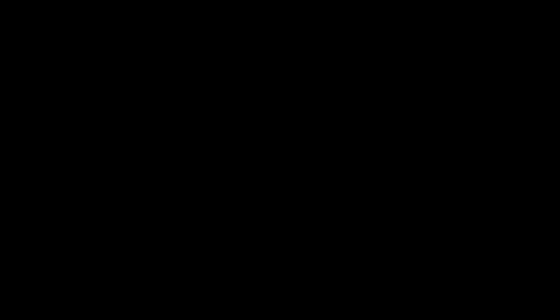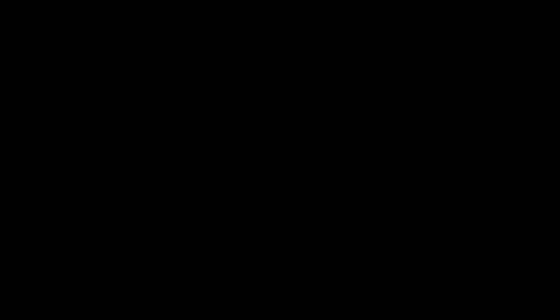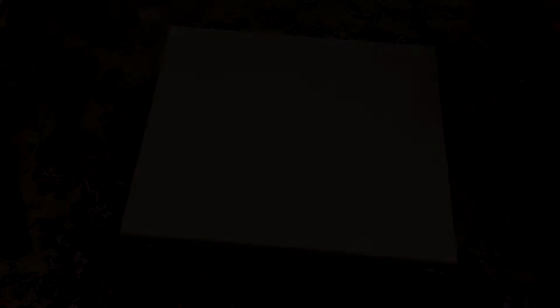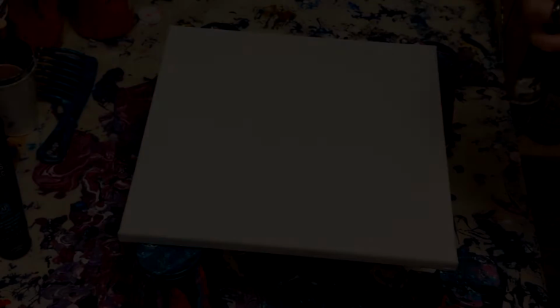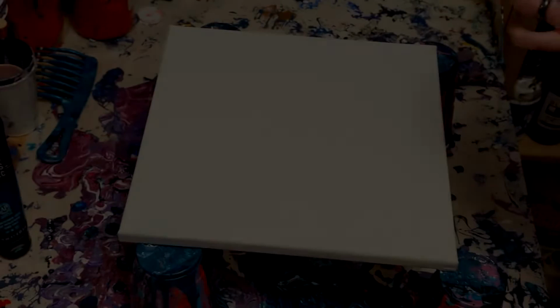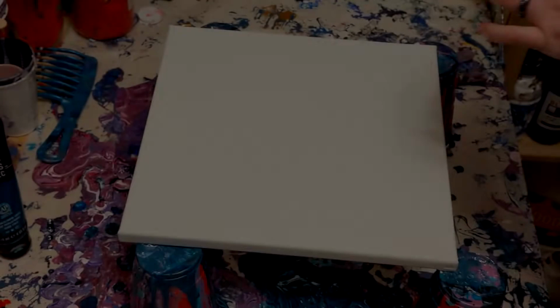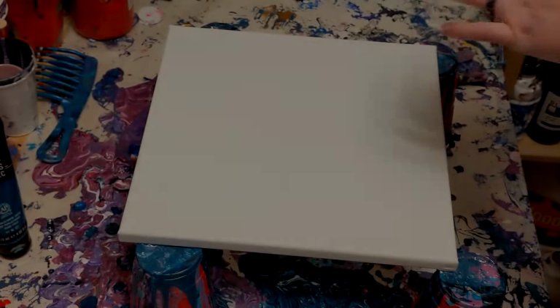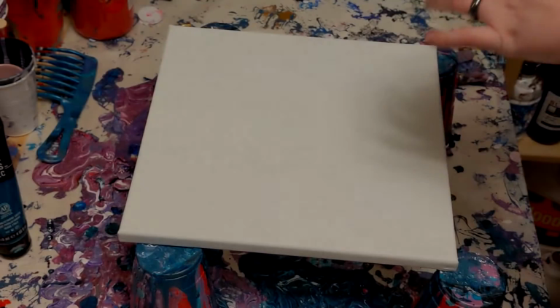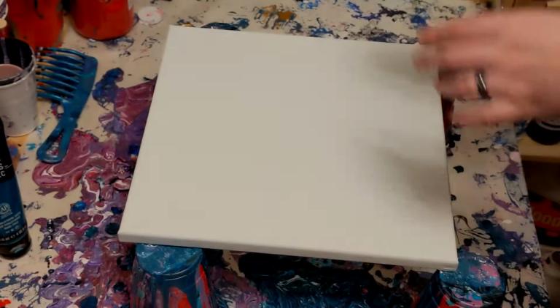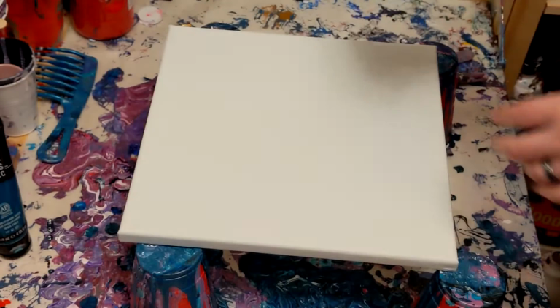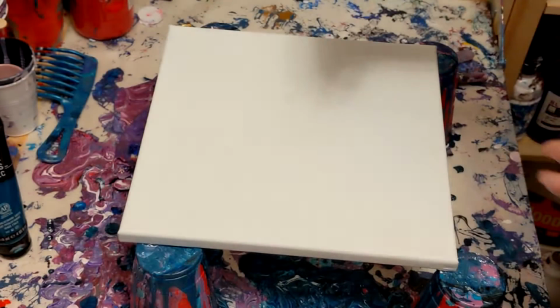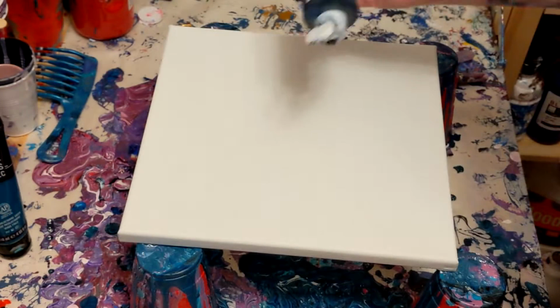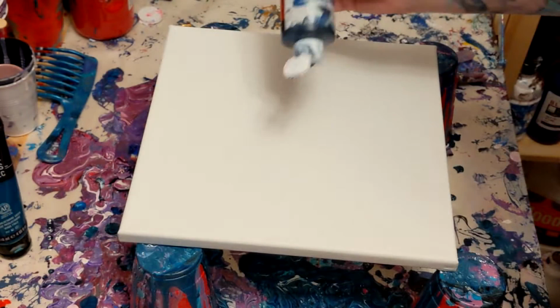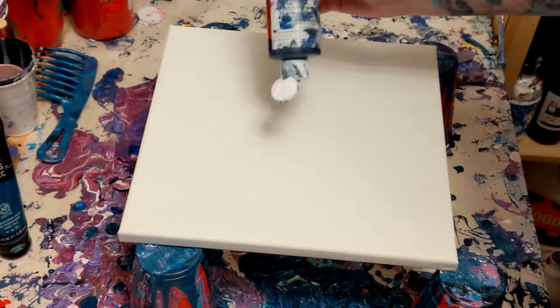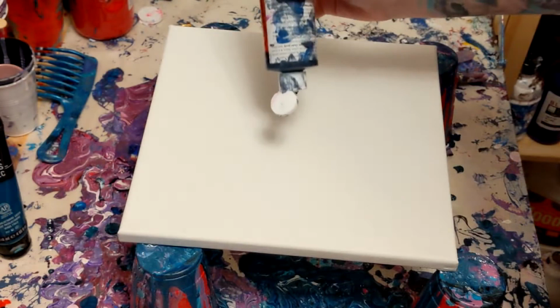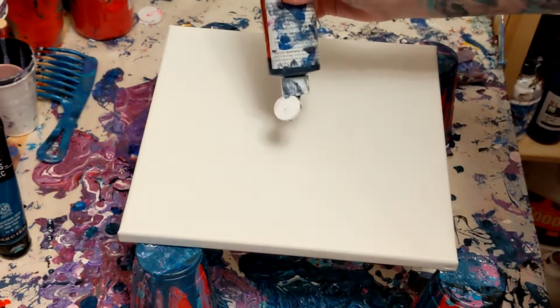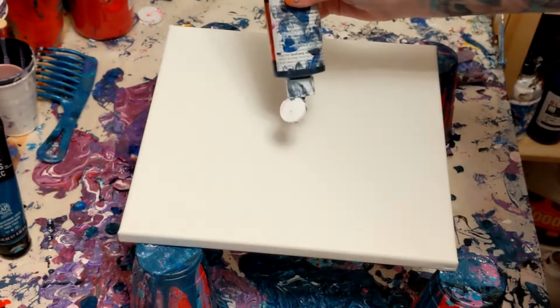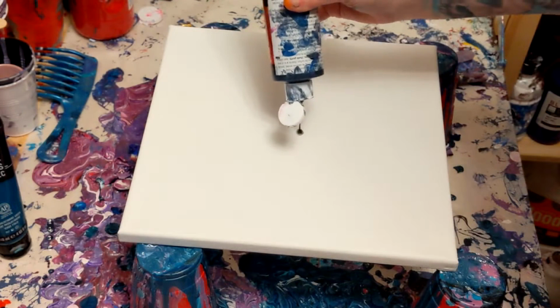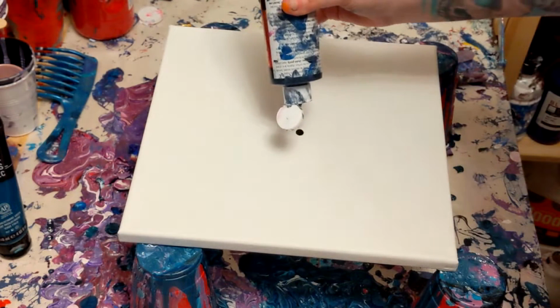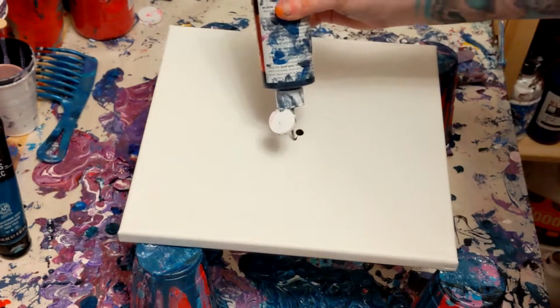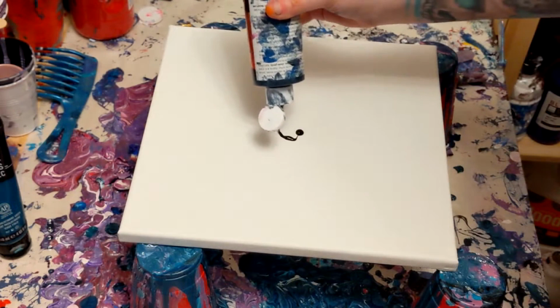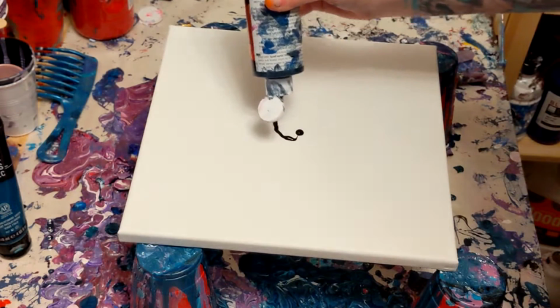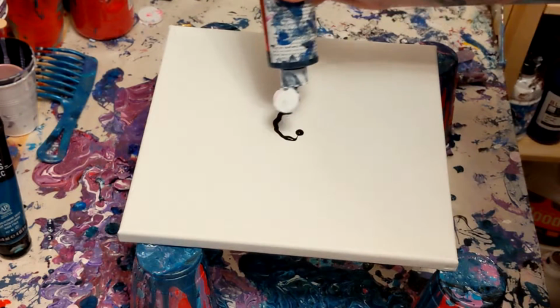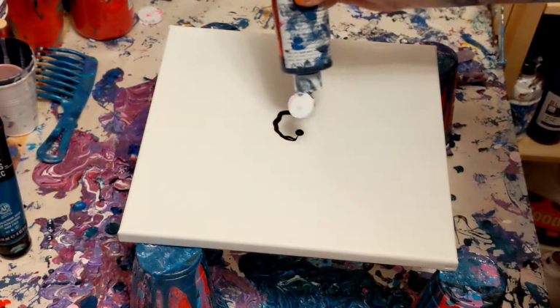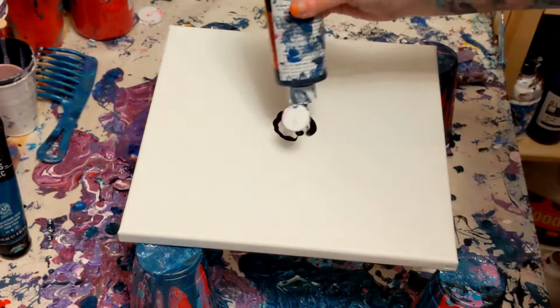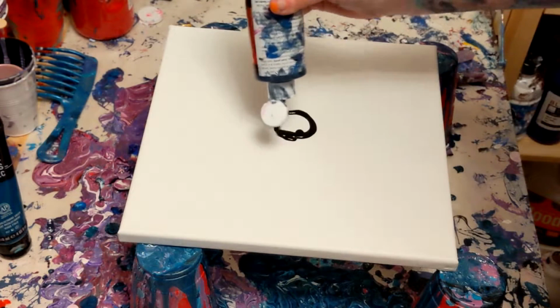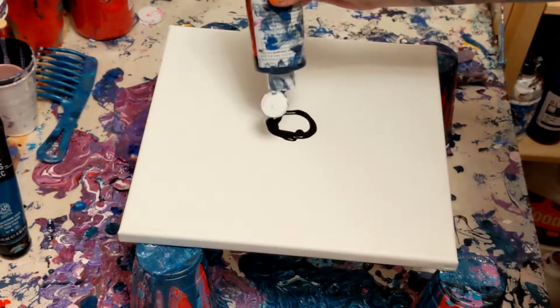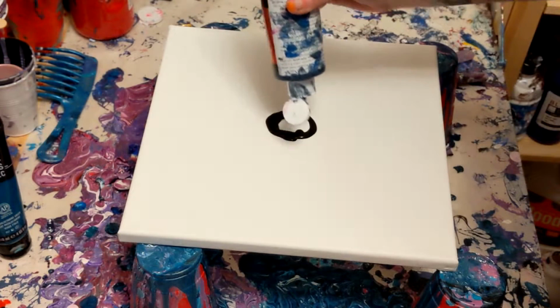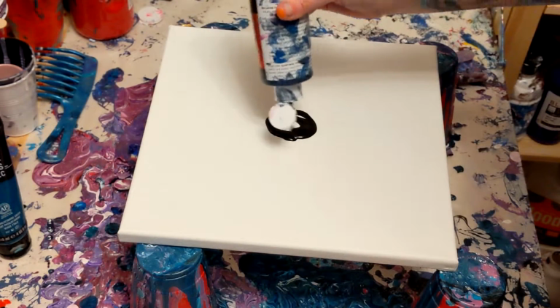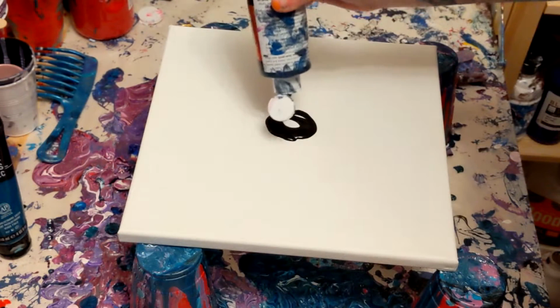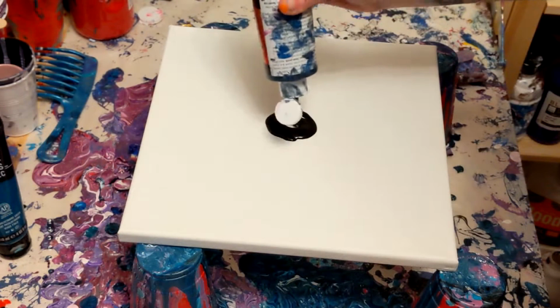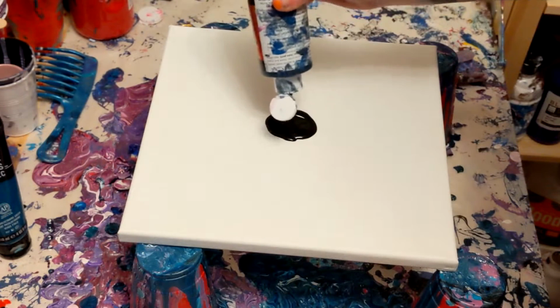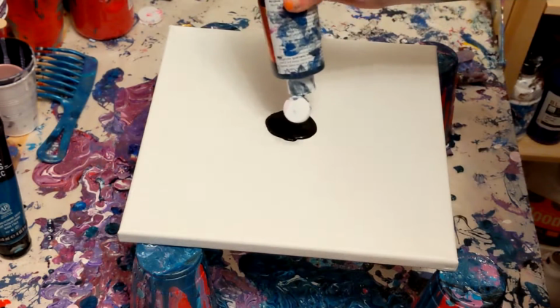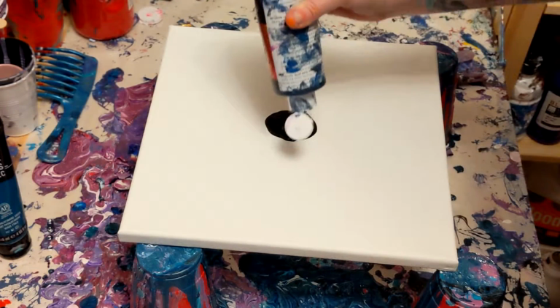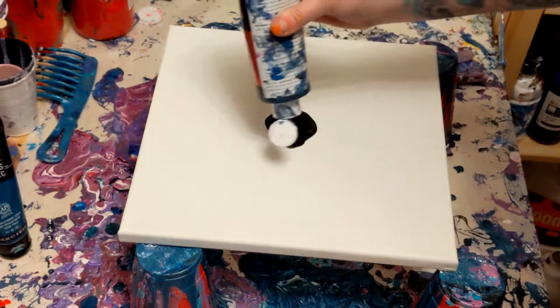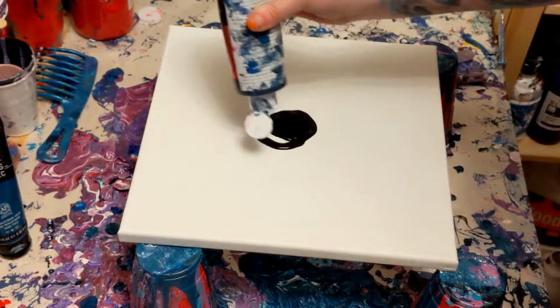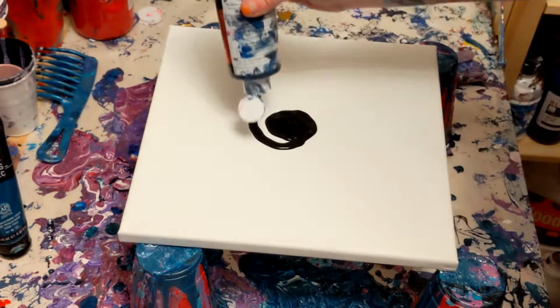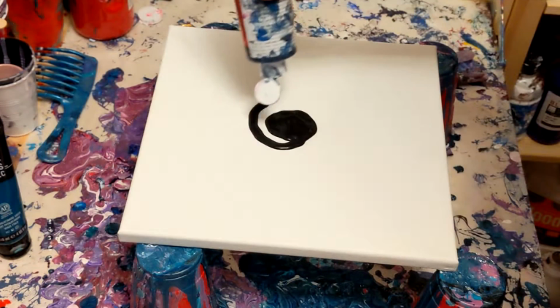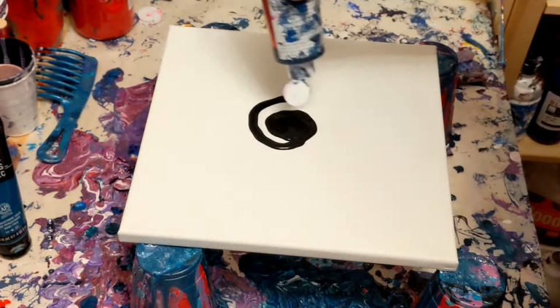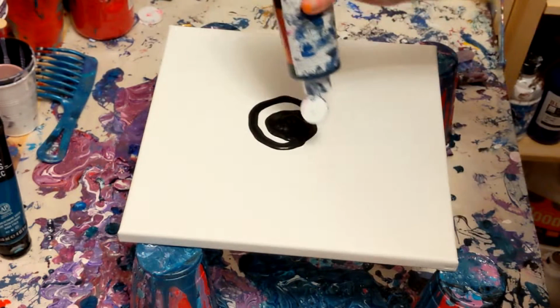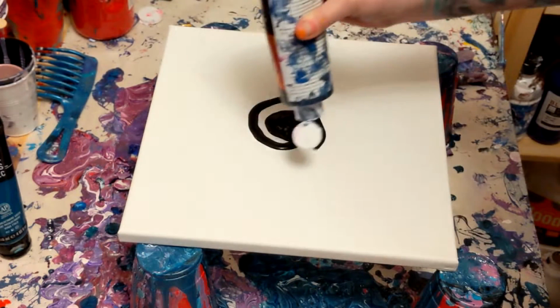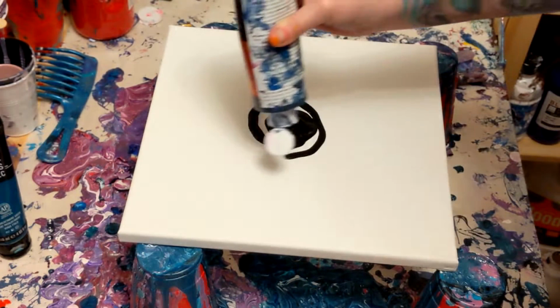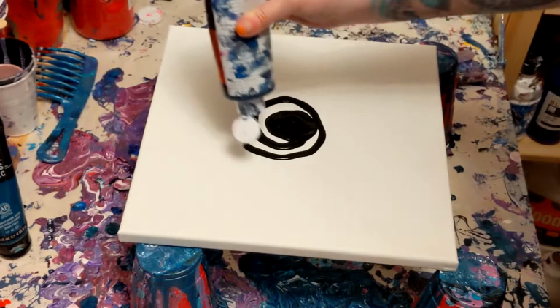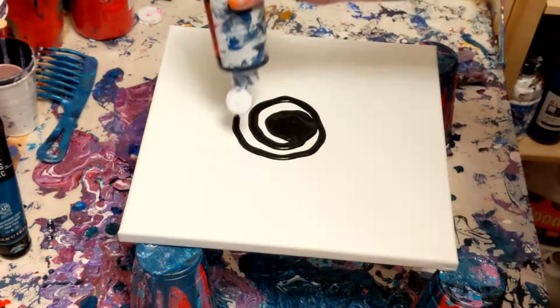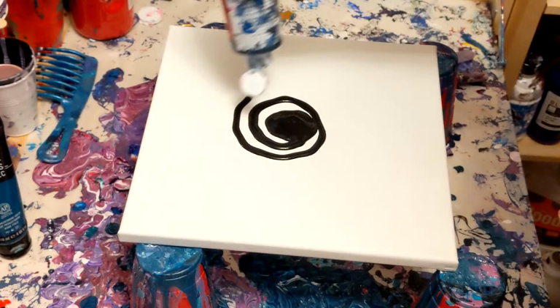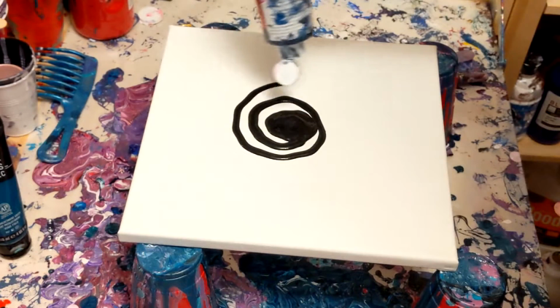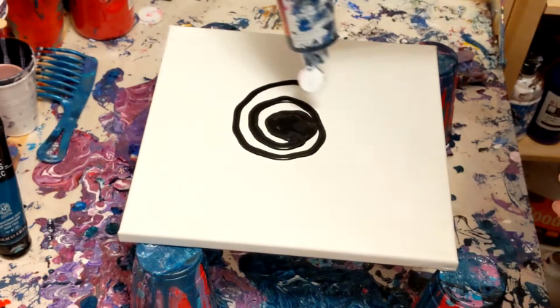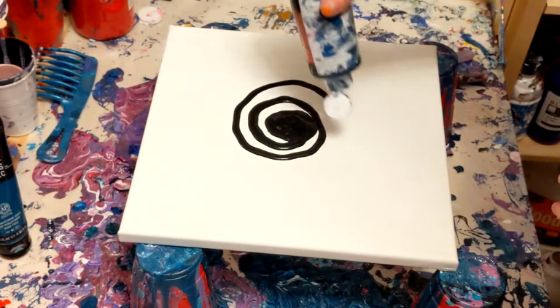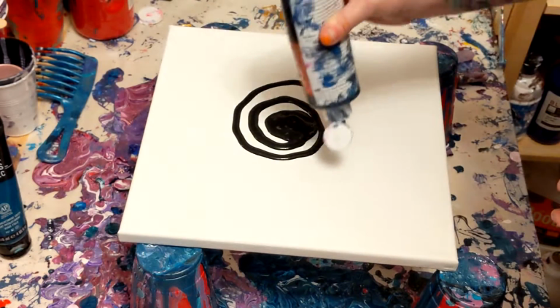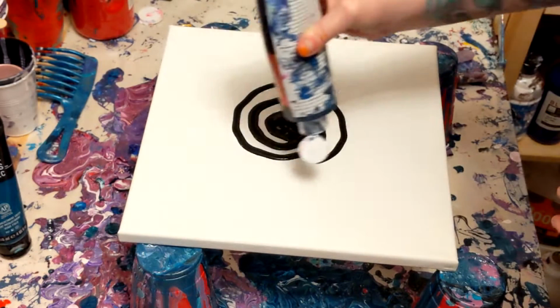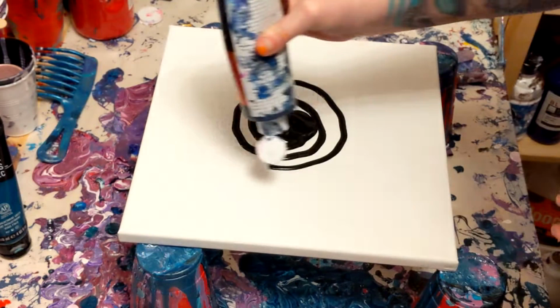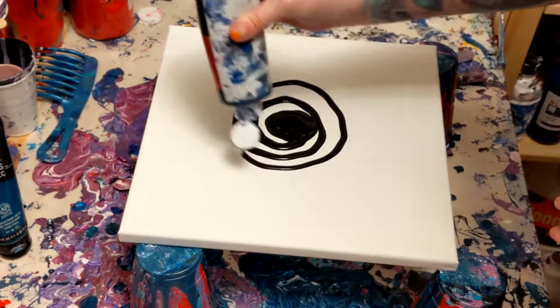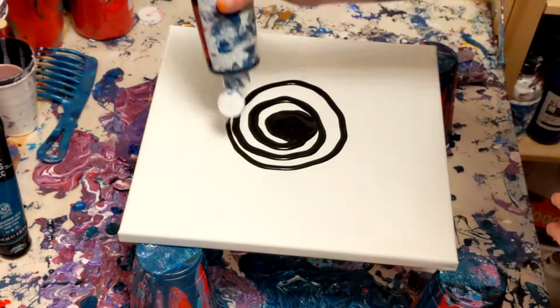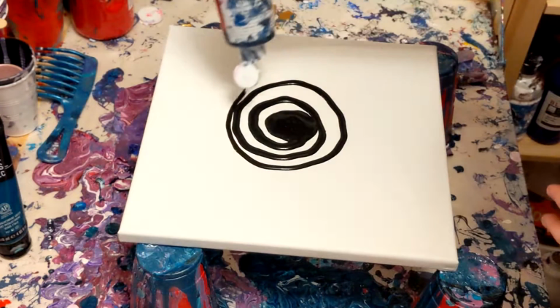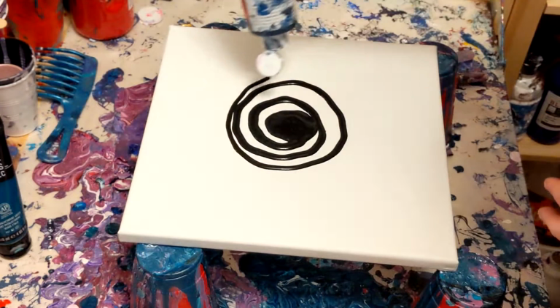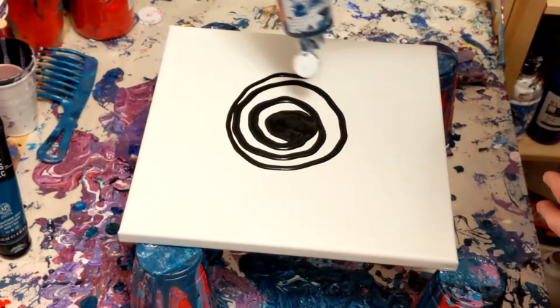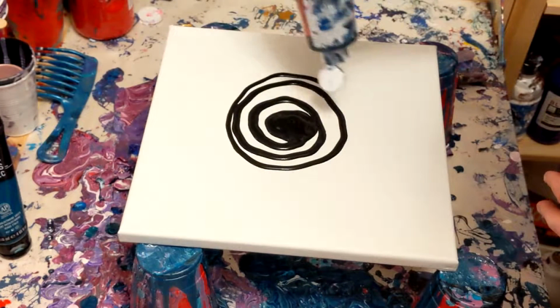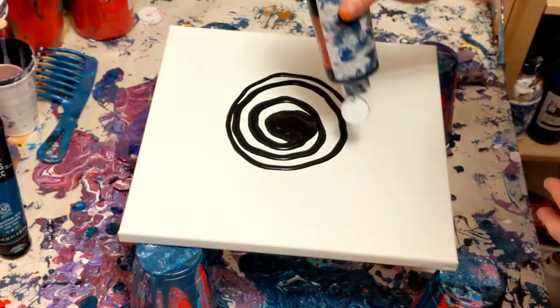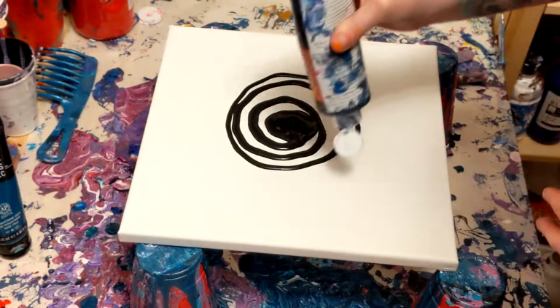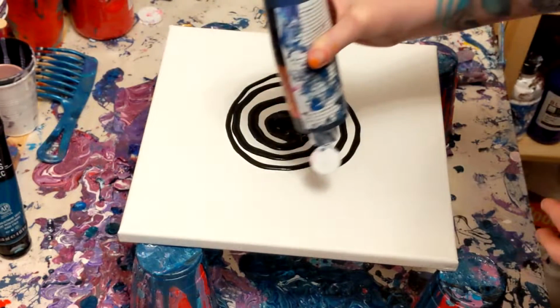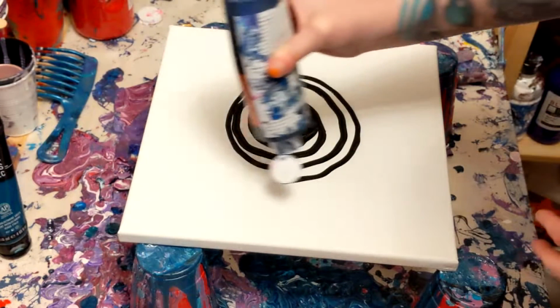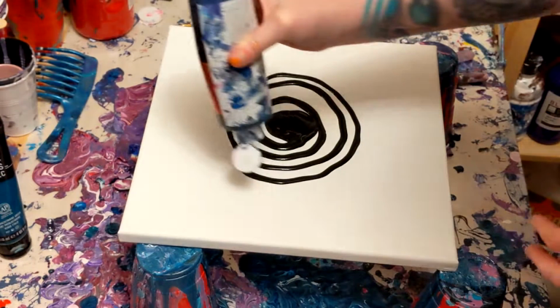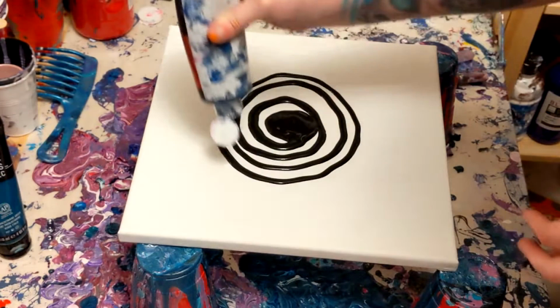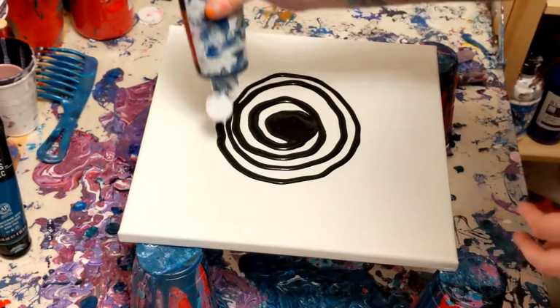Hey everyone, PushingUpRoses here, and welcome back to my art channel! Today, as the title suggests, I will be doing a sink strainer pour.